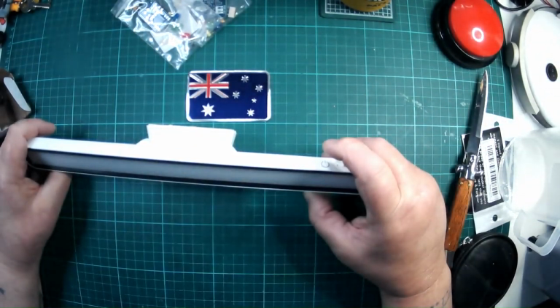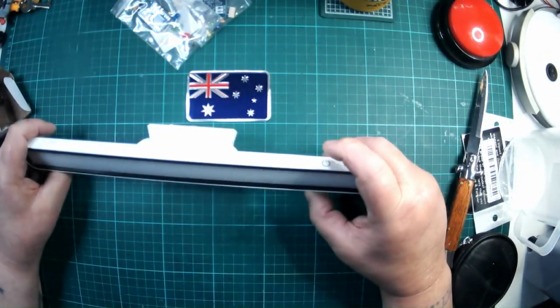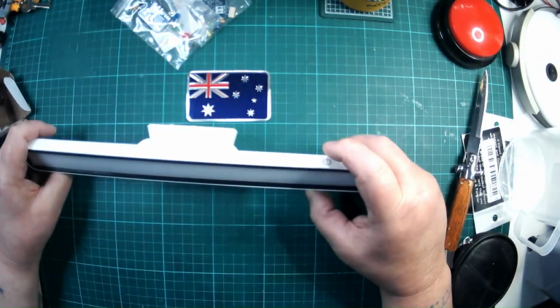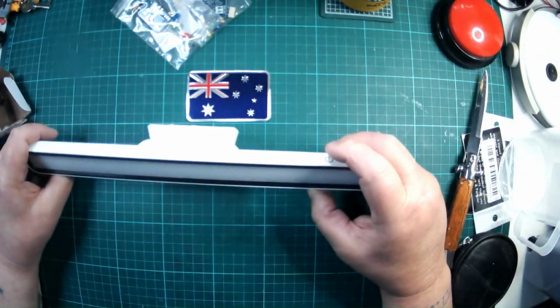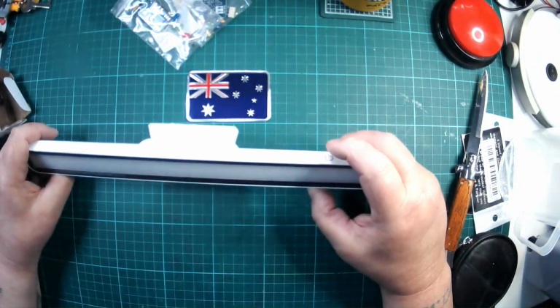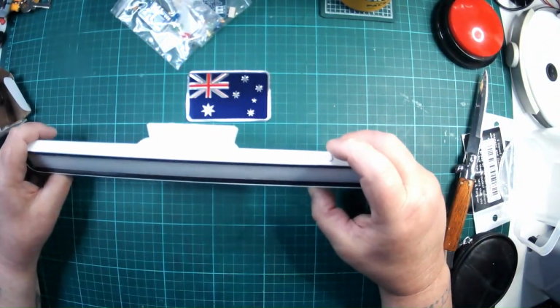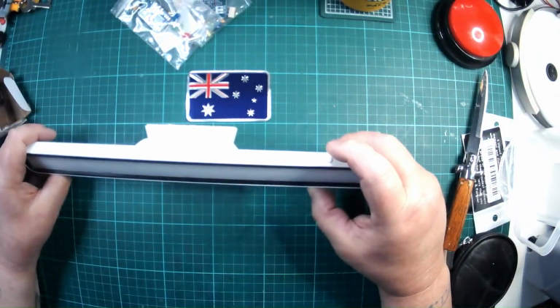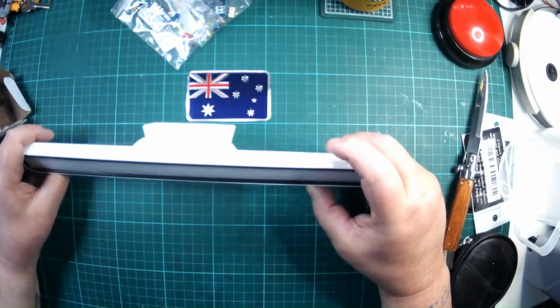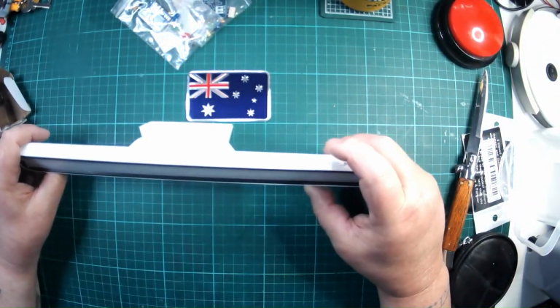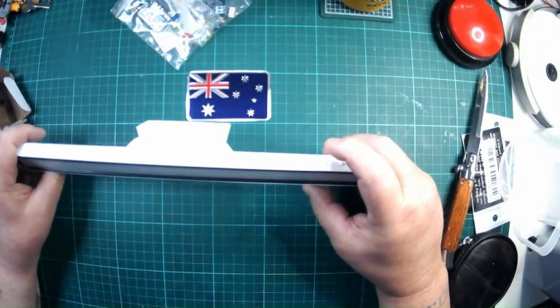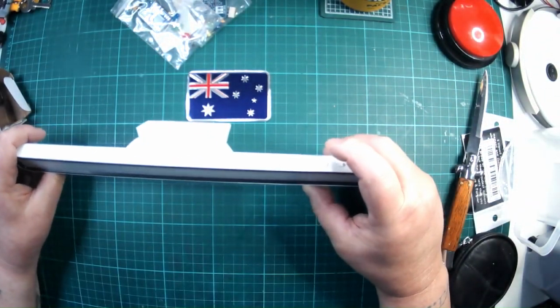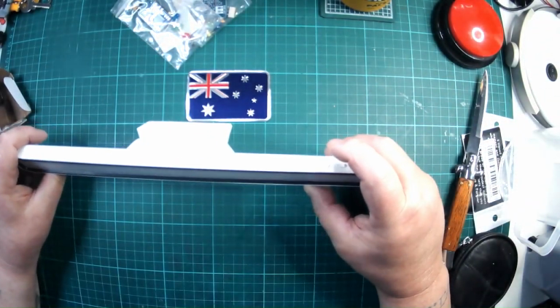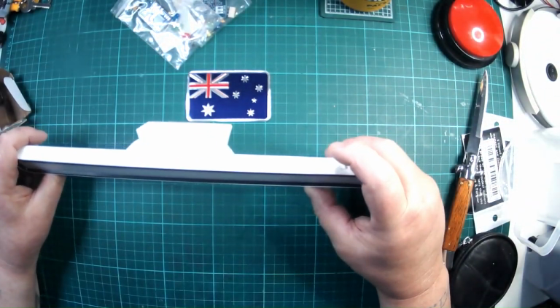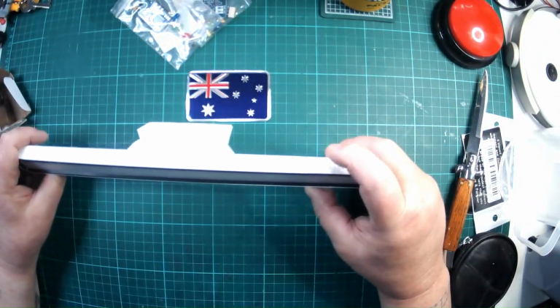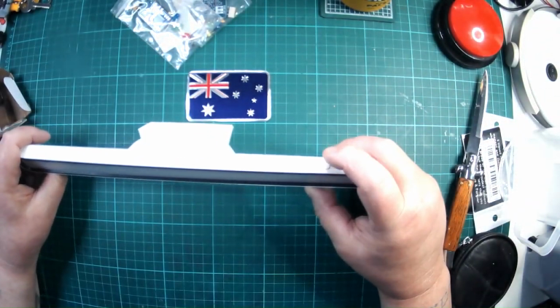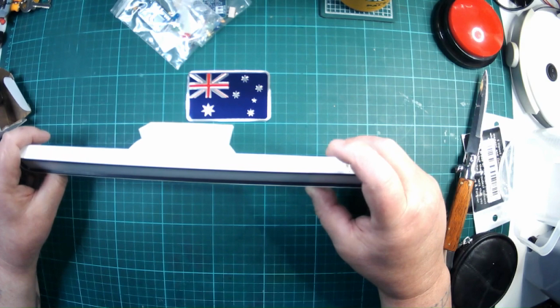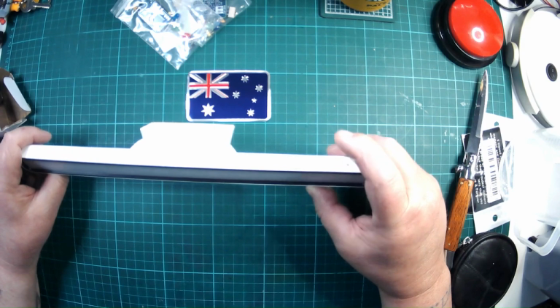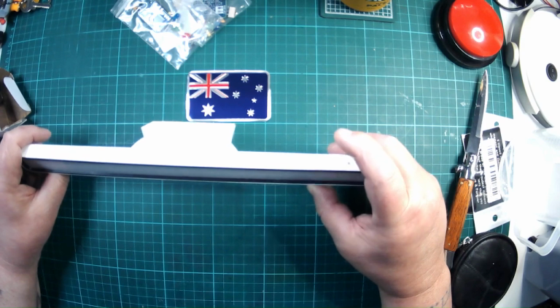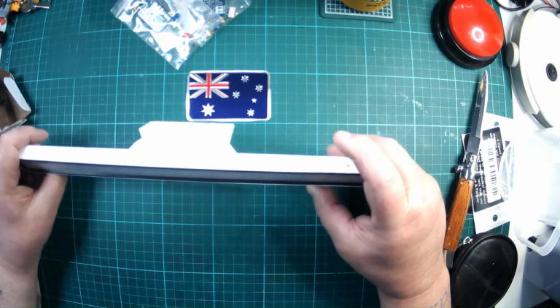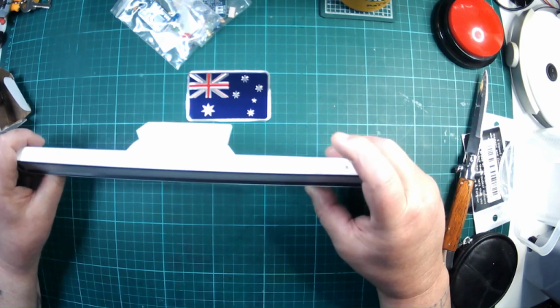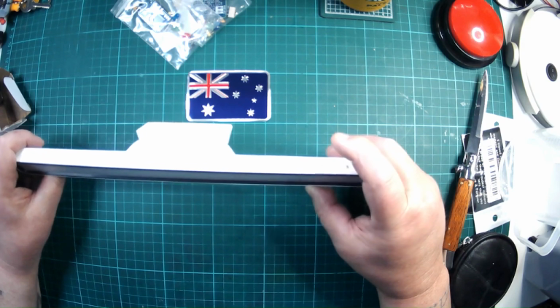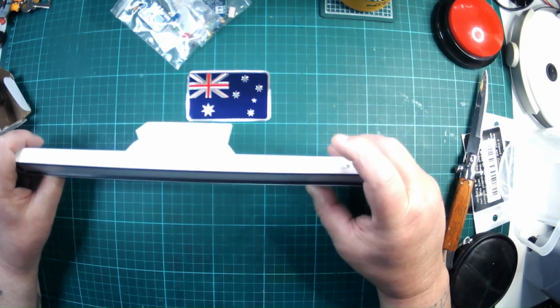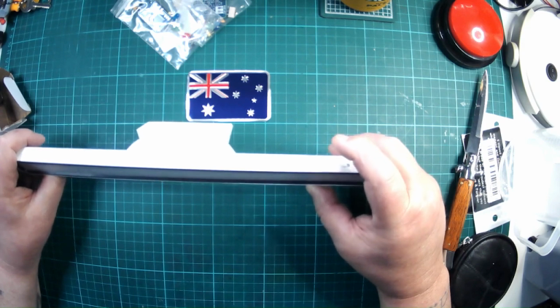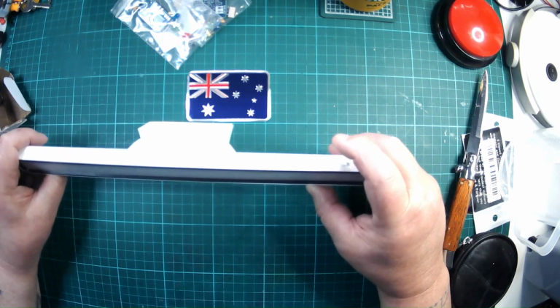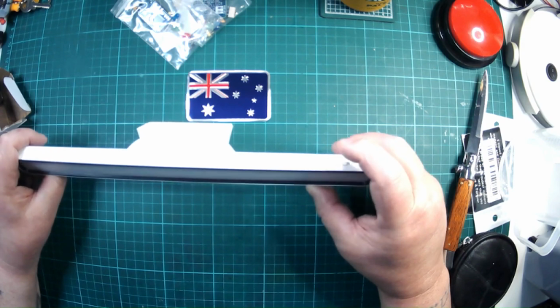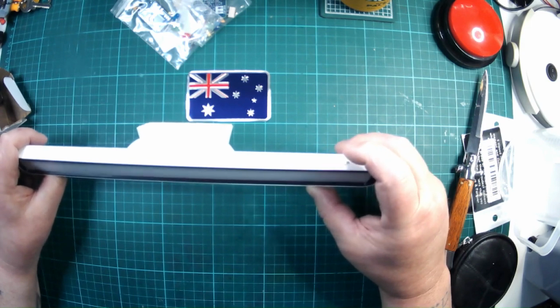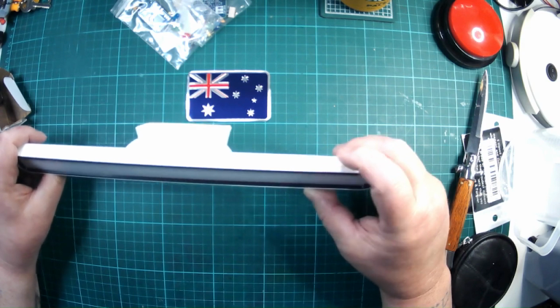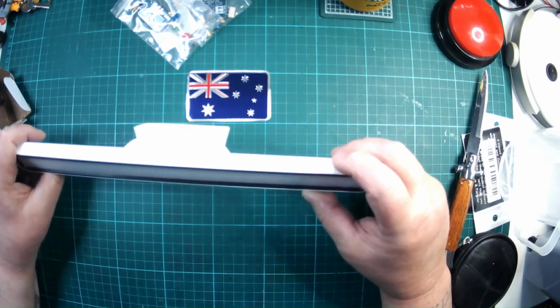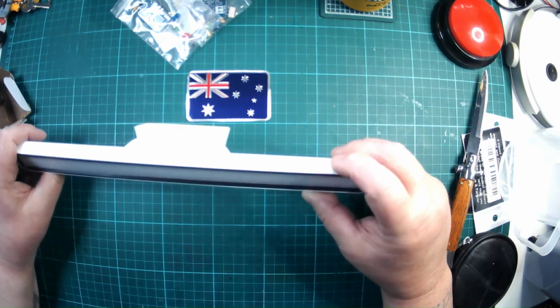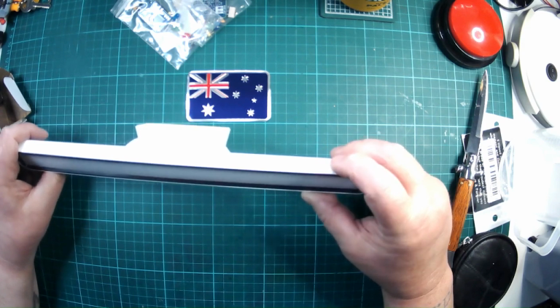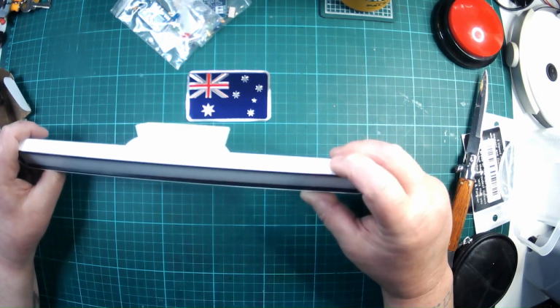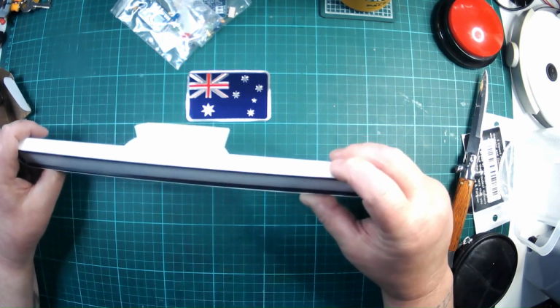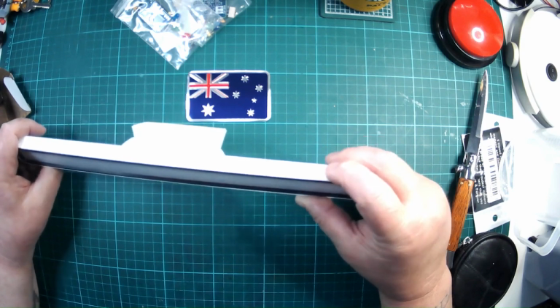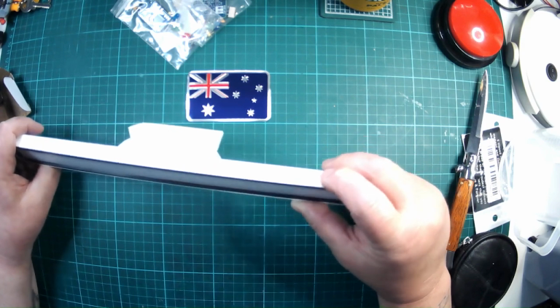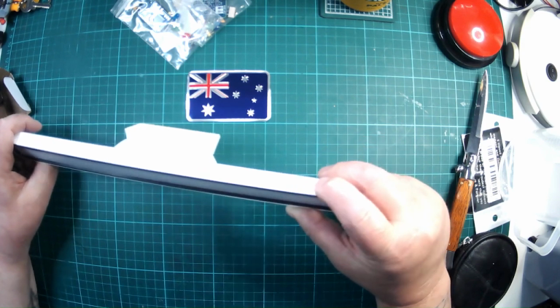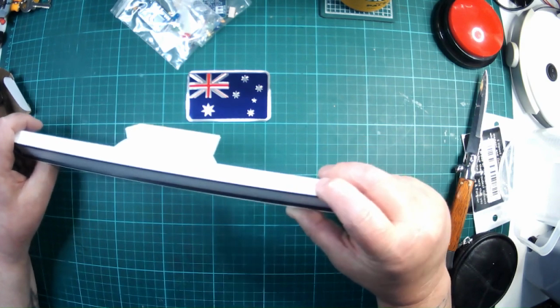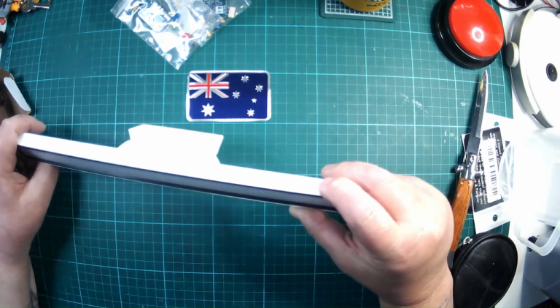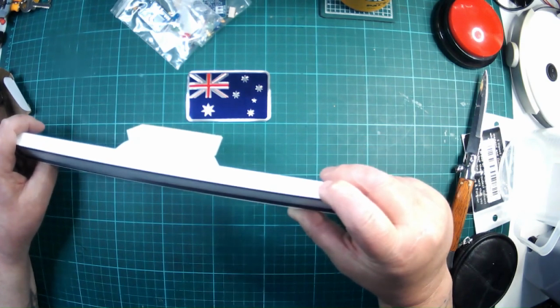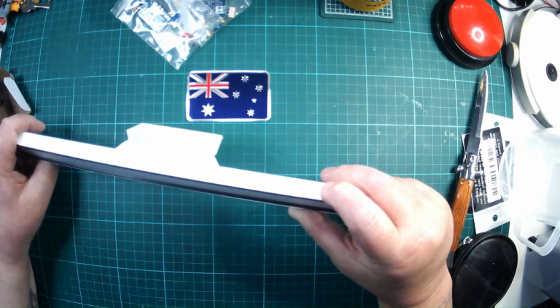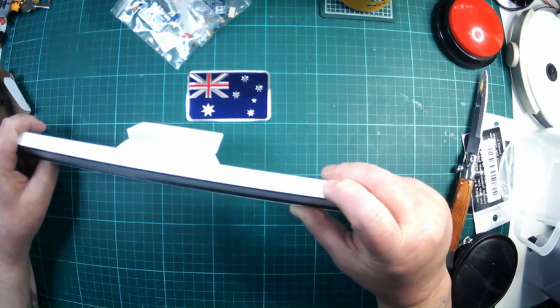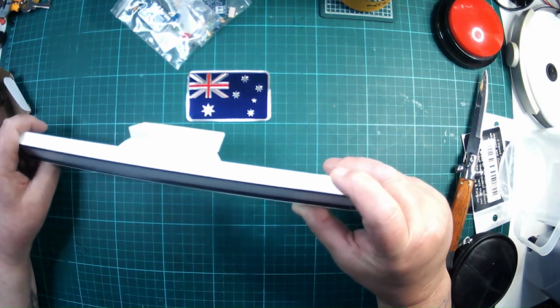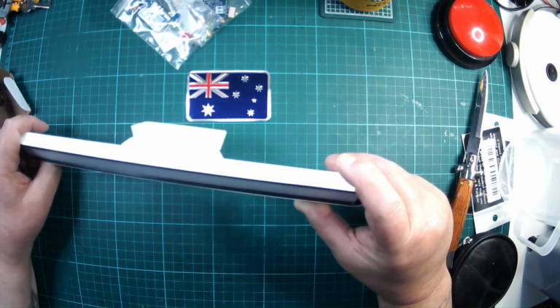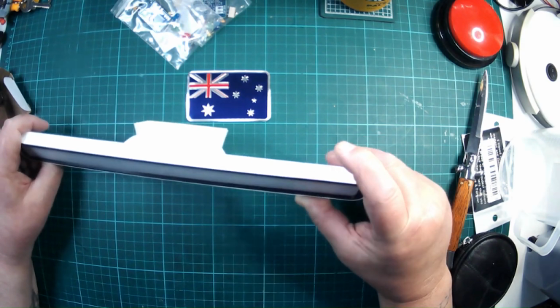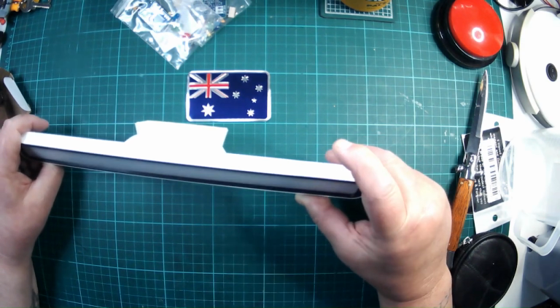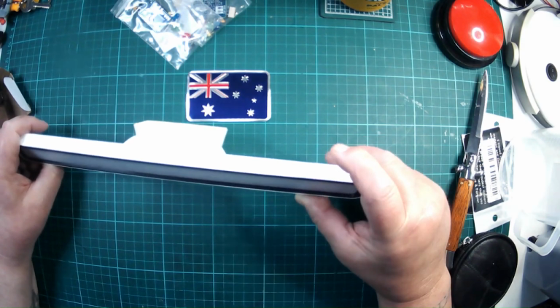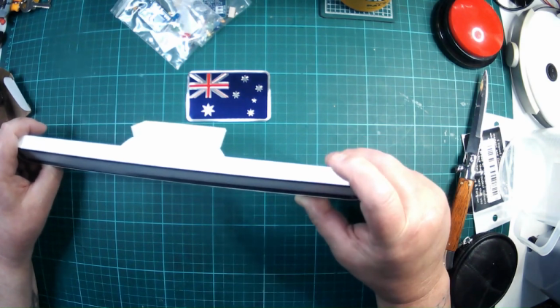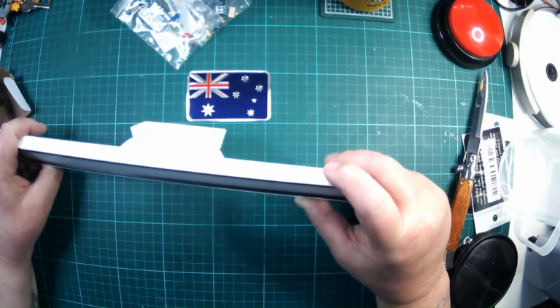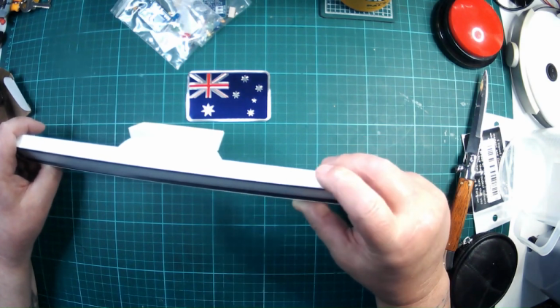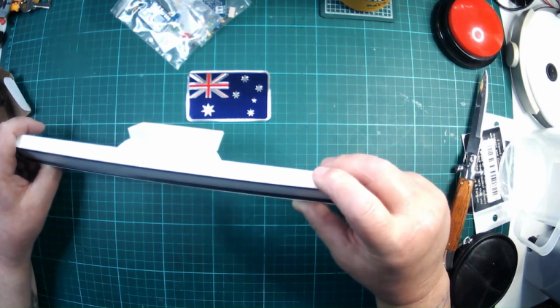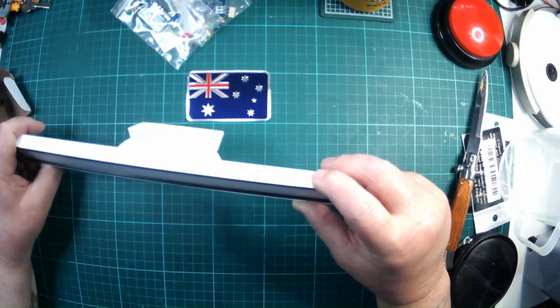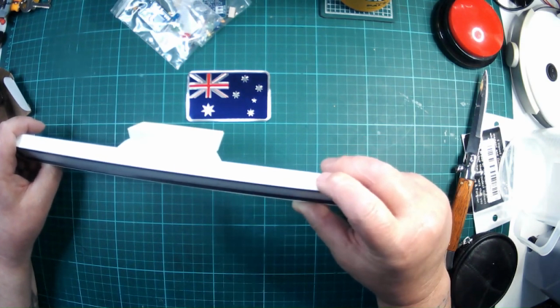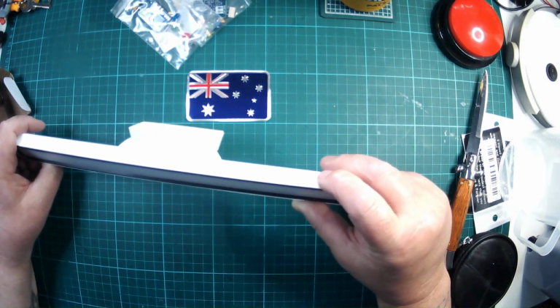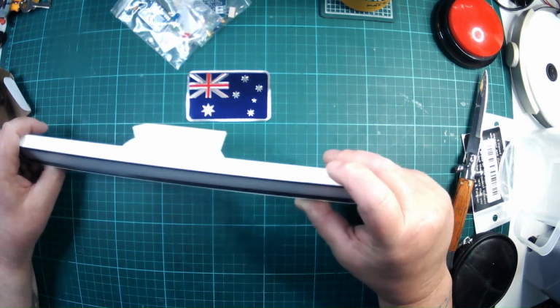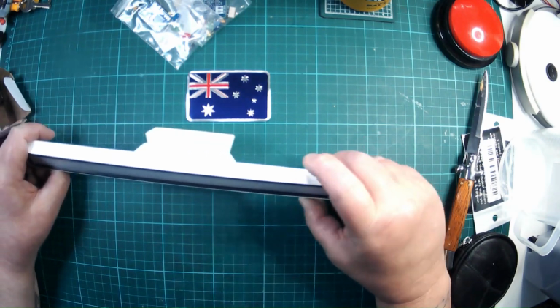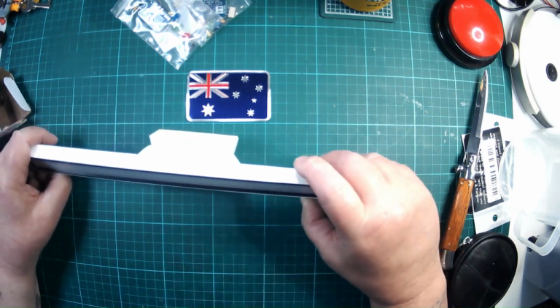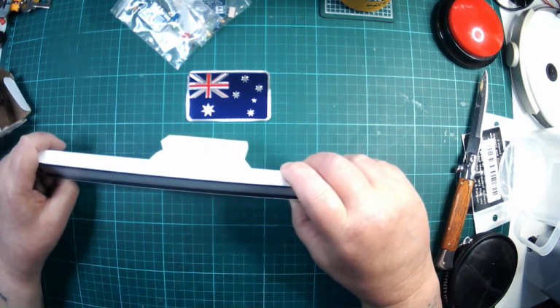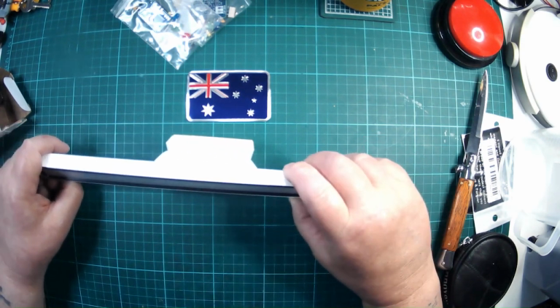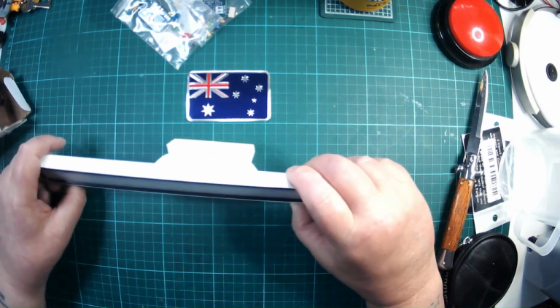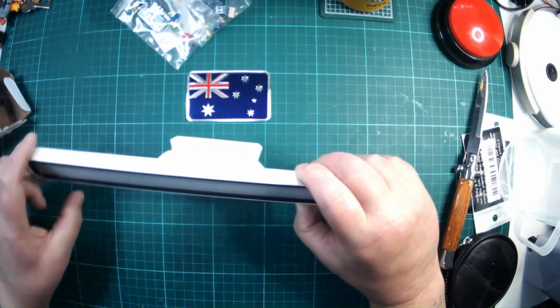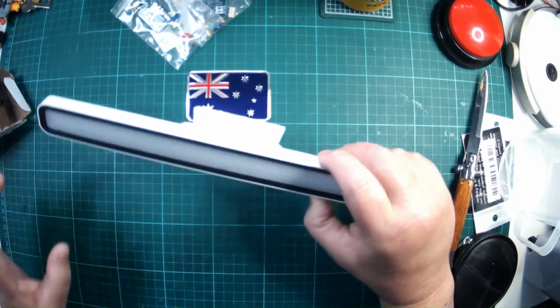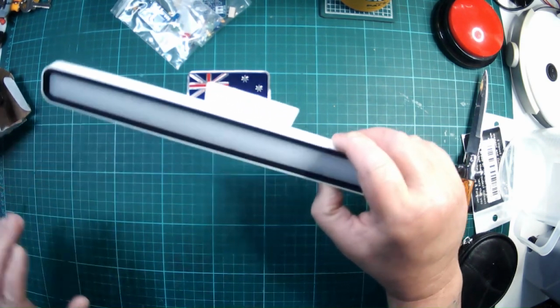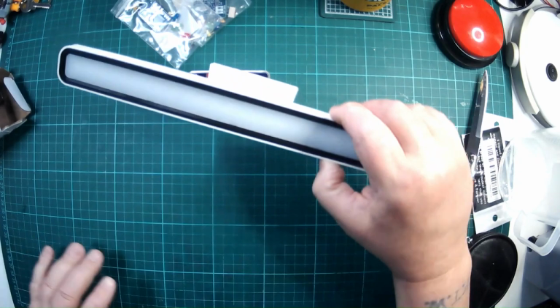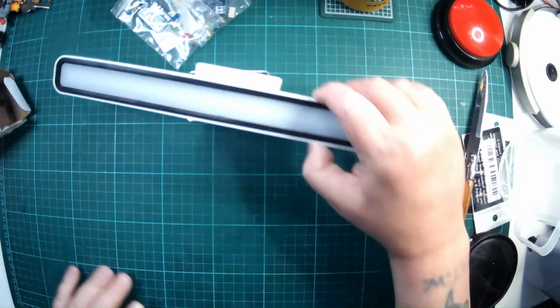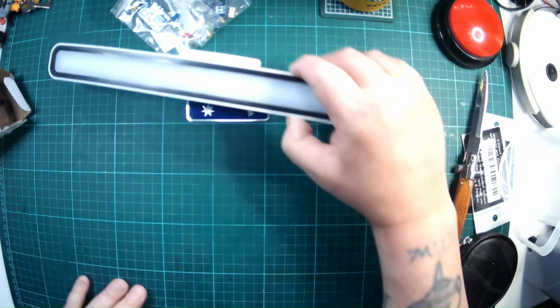For some reason you've got to press the switching button twice to change it each time.